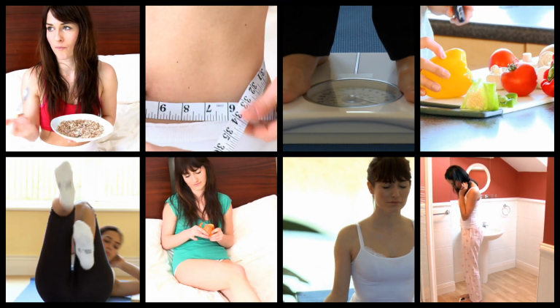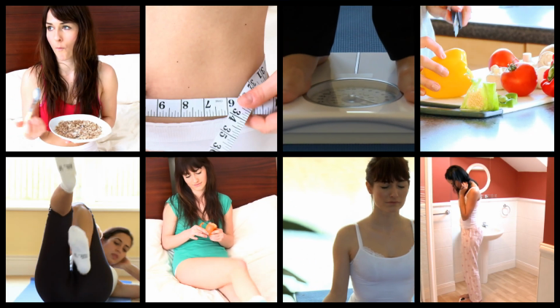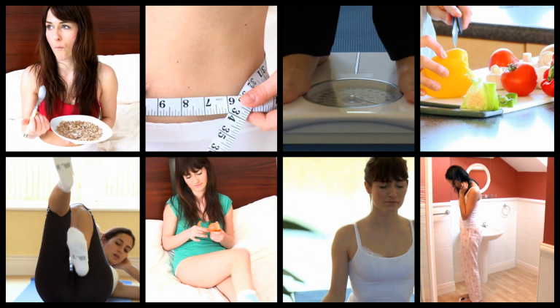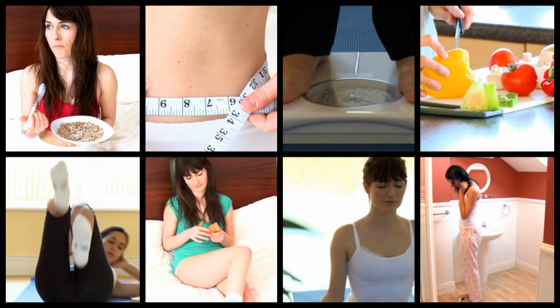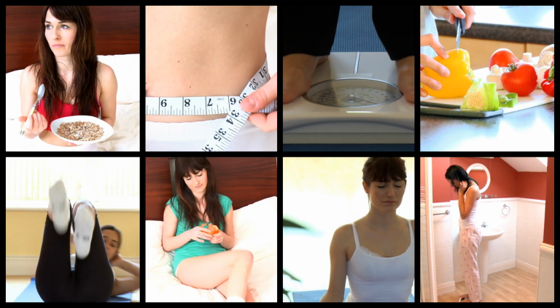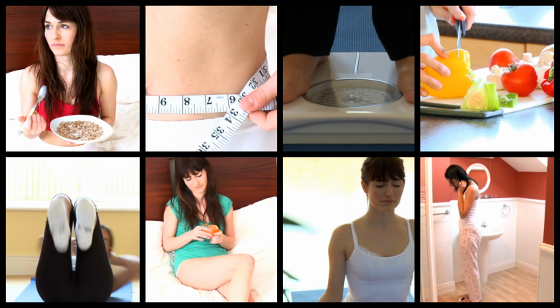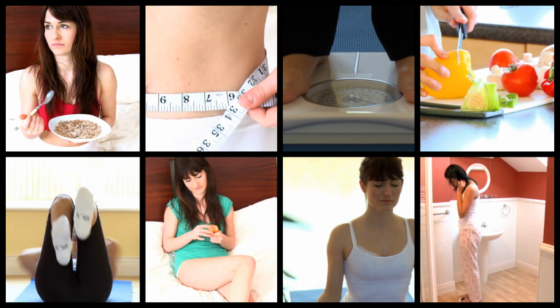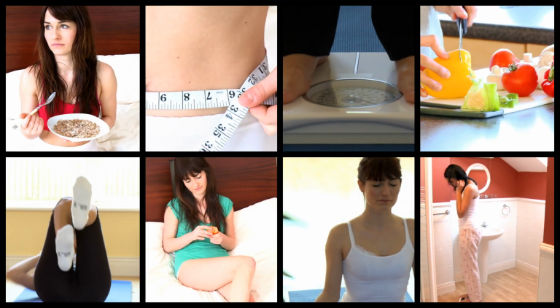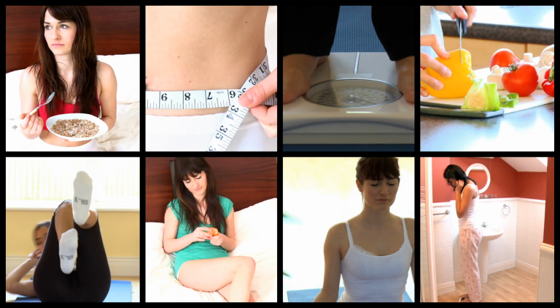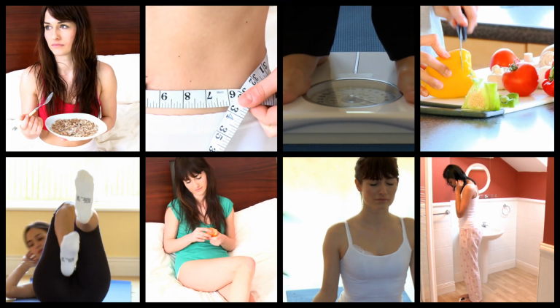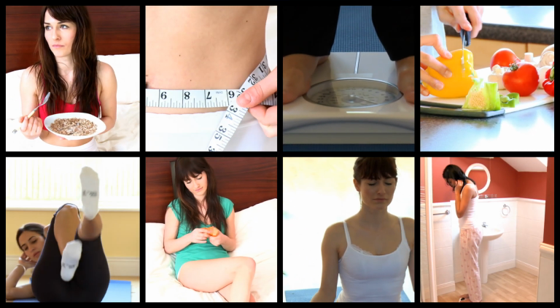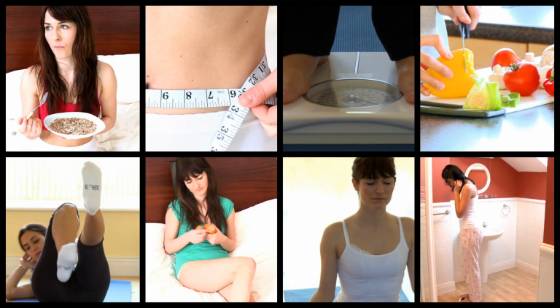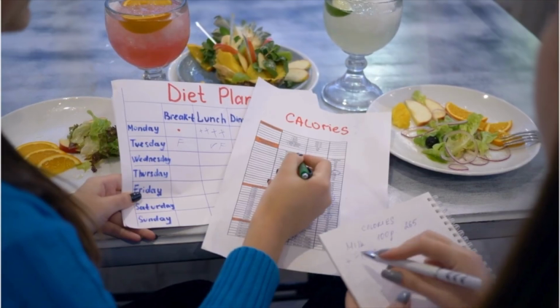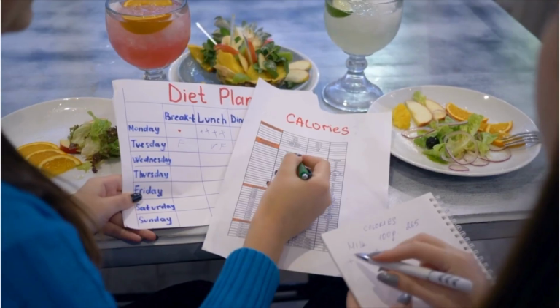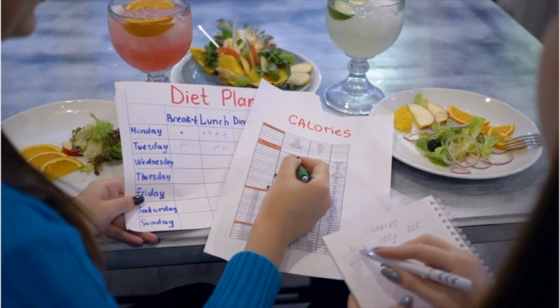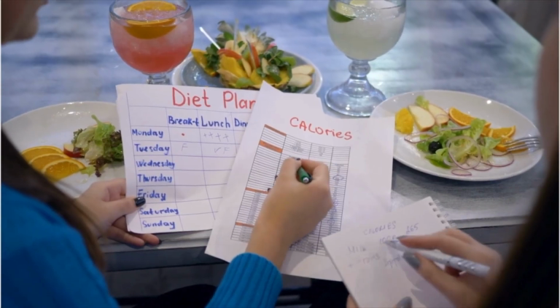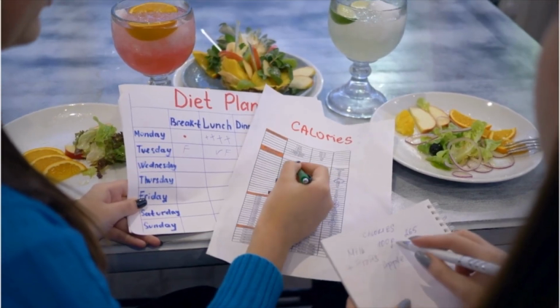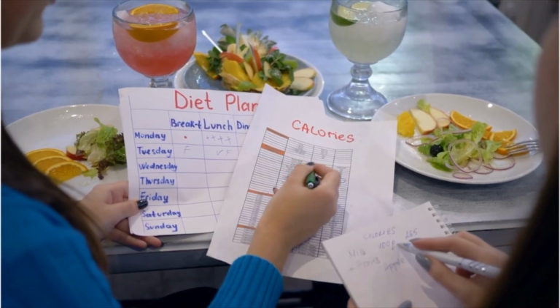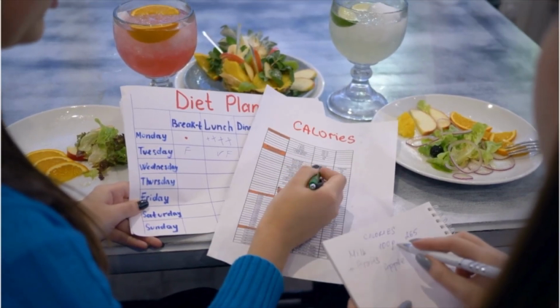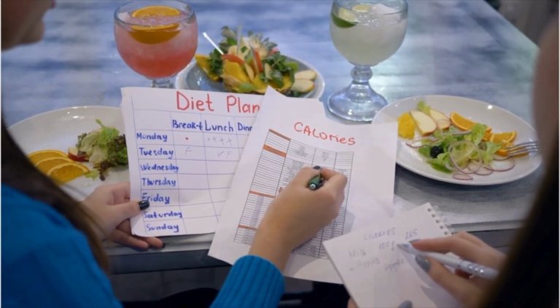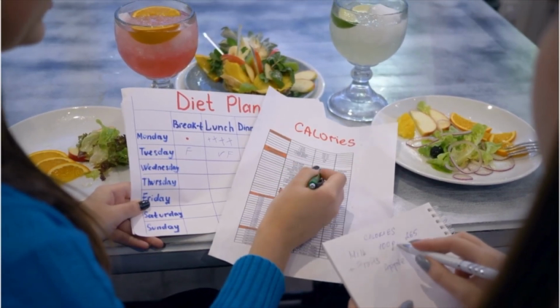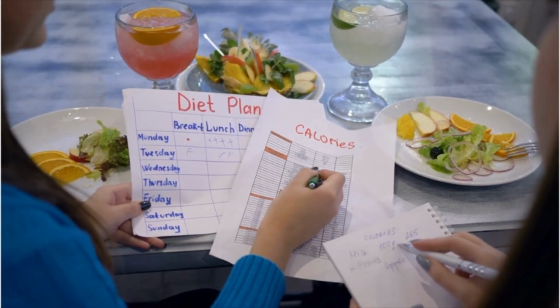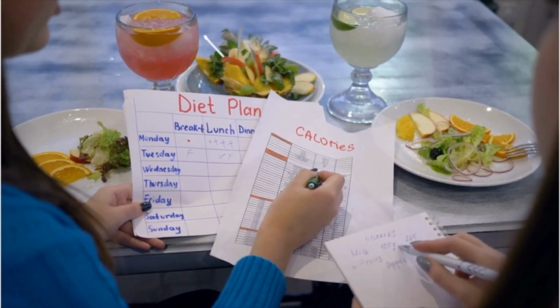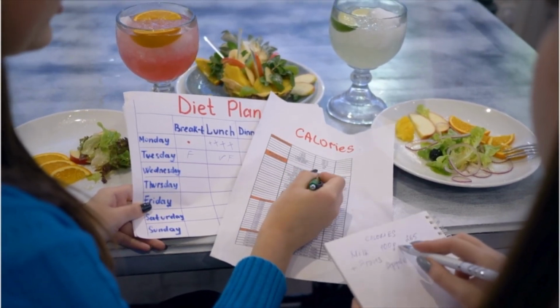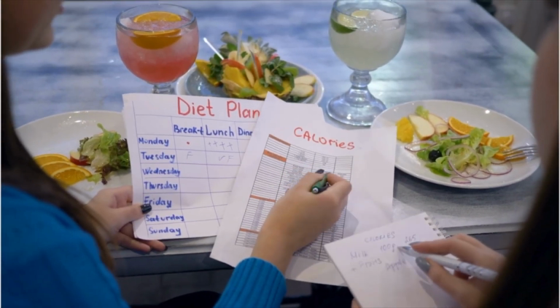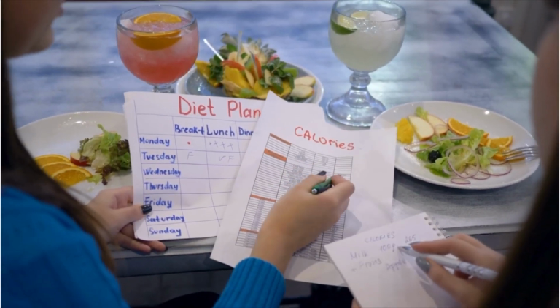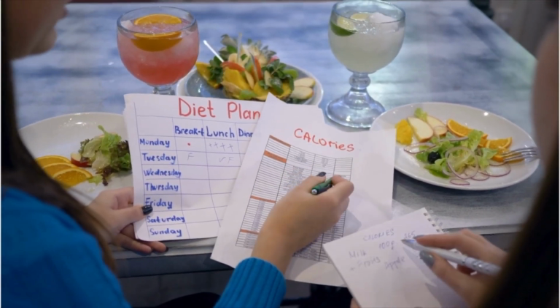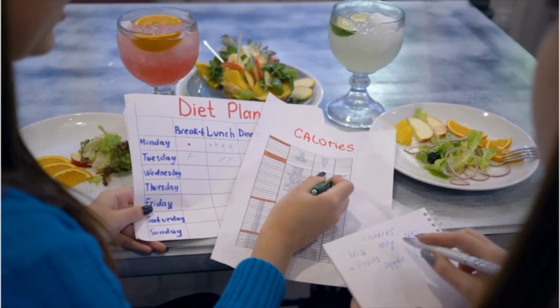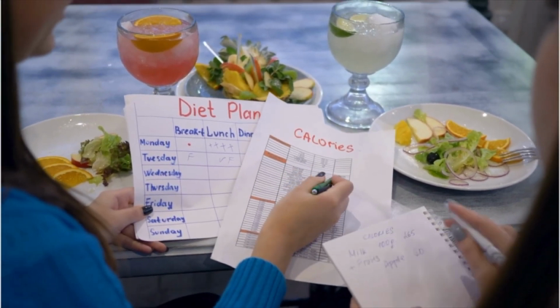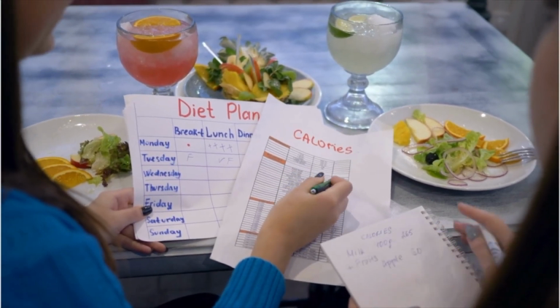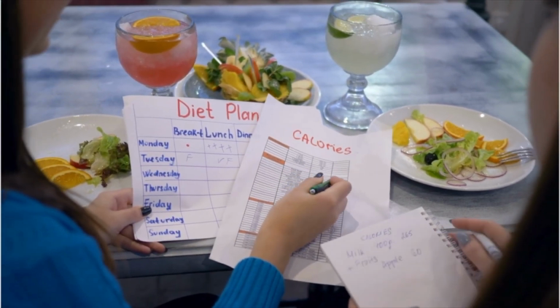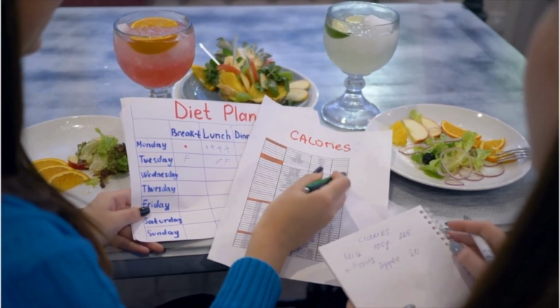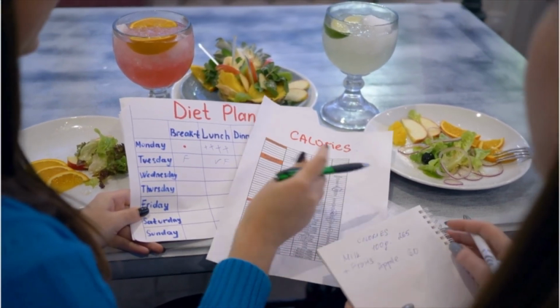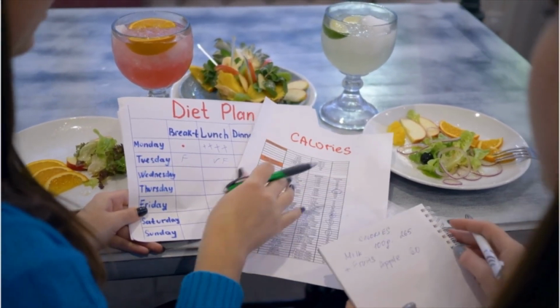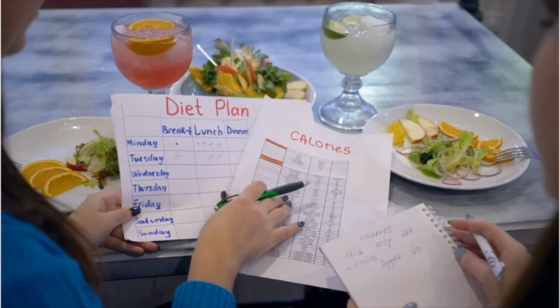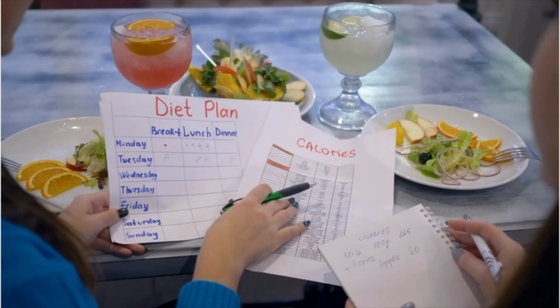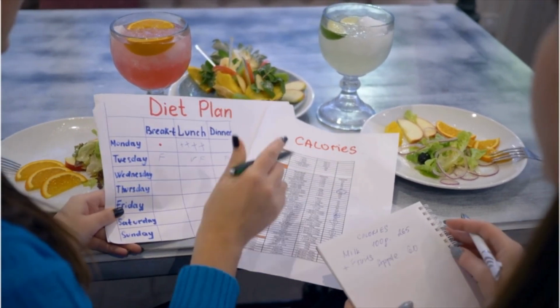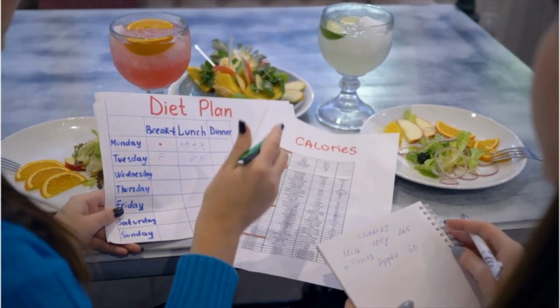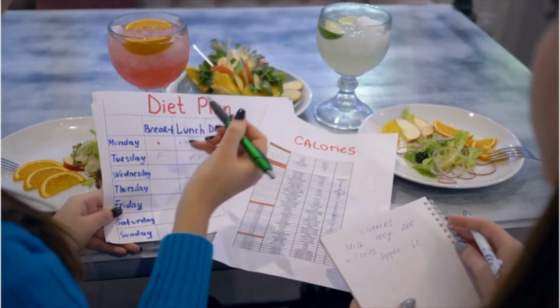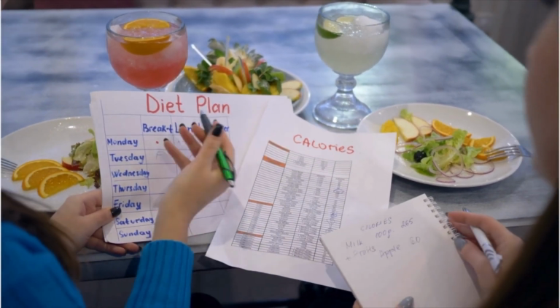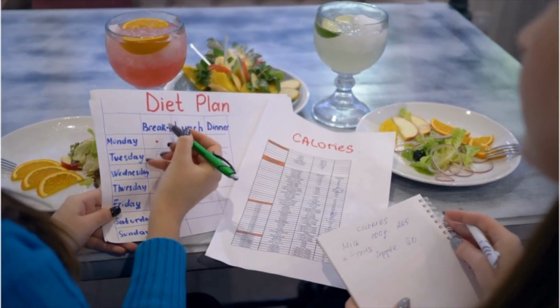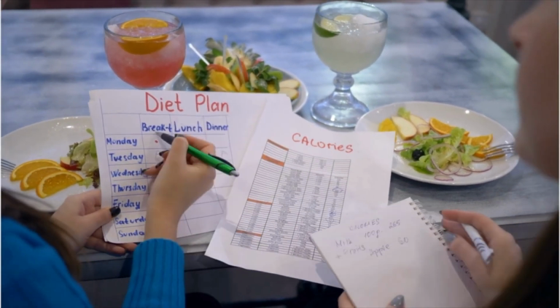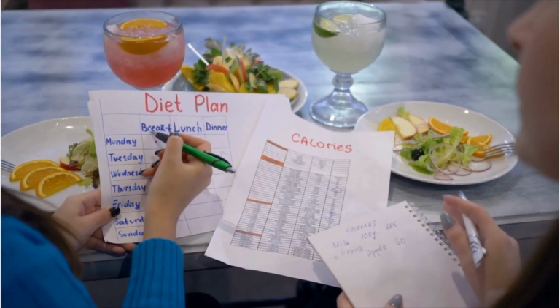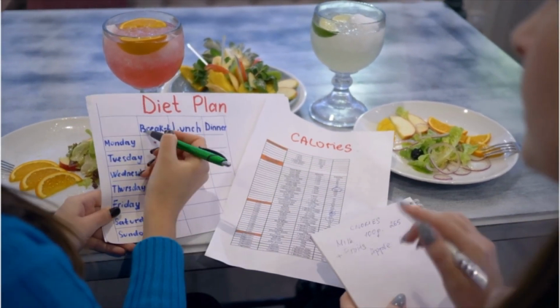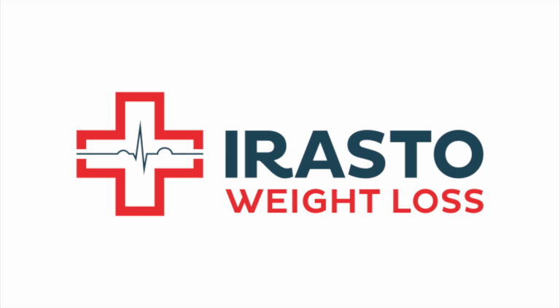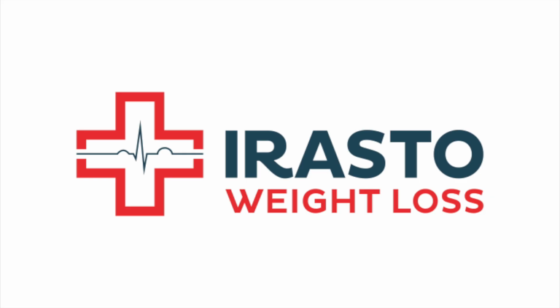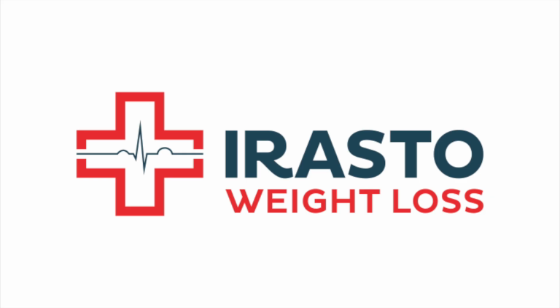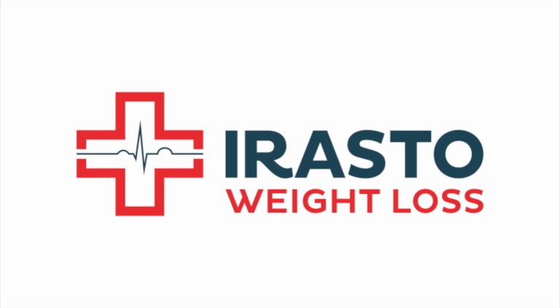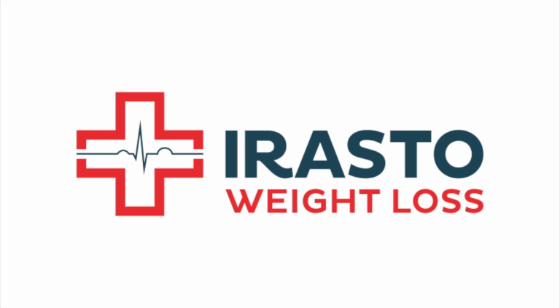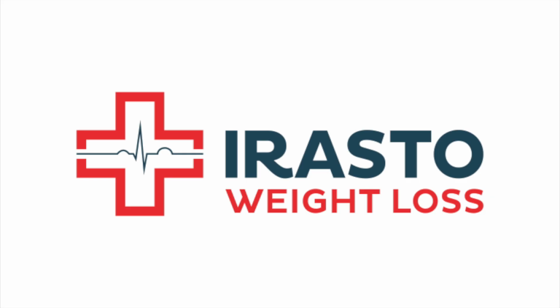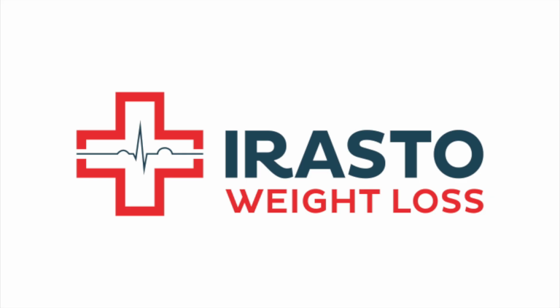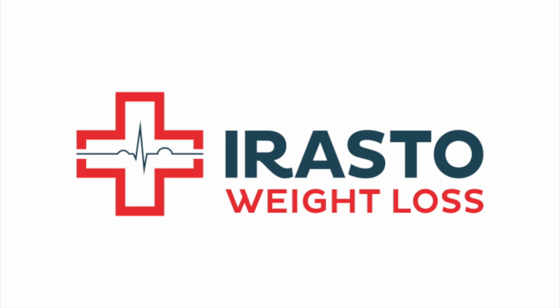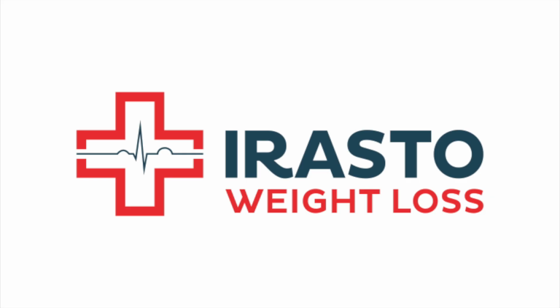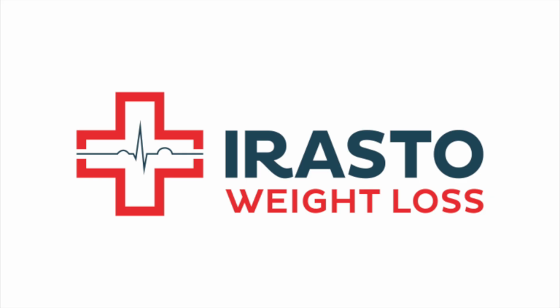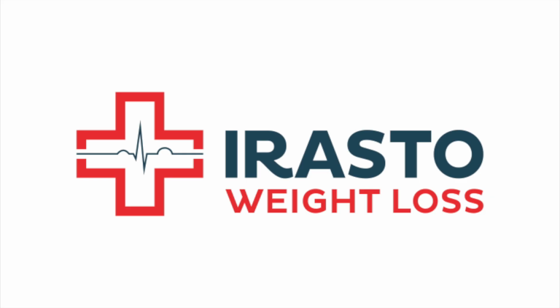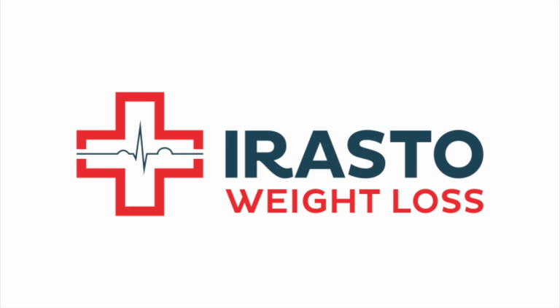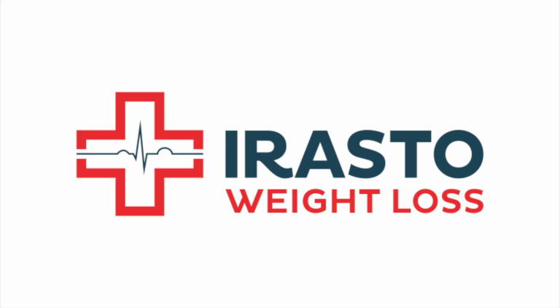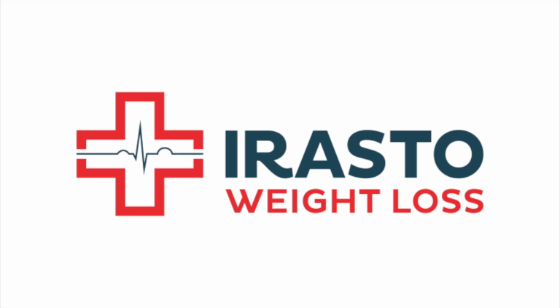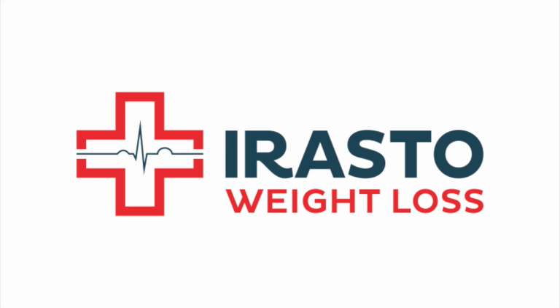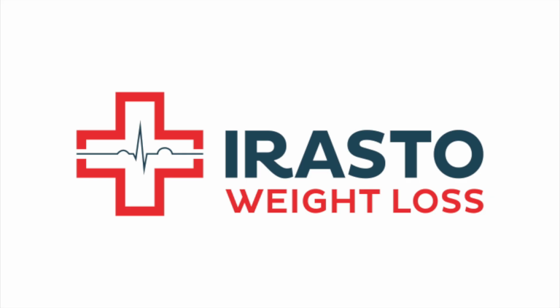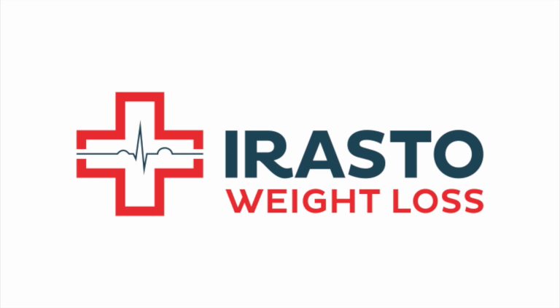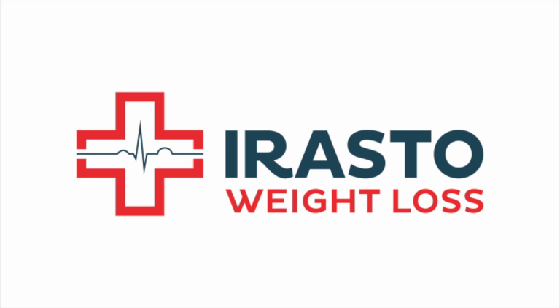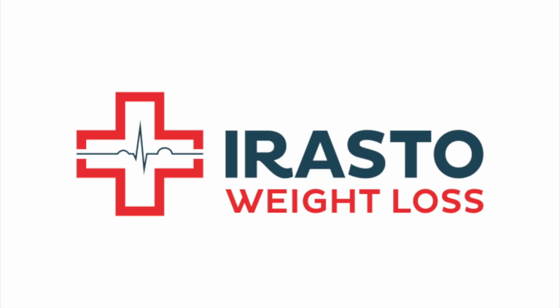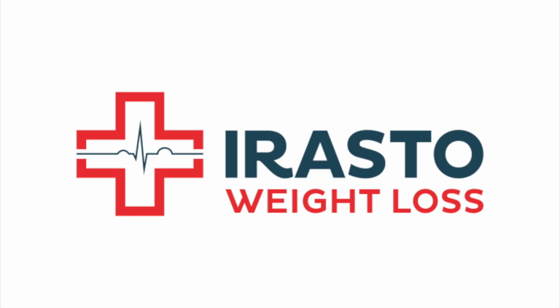If you are on your weight loss journey, stay consistent. If you are in India and need extra support, we offer personalized online and in-person weight loss programs tailored to your needs. Visit irastoweightloss.com for more details.